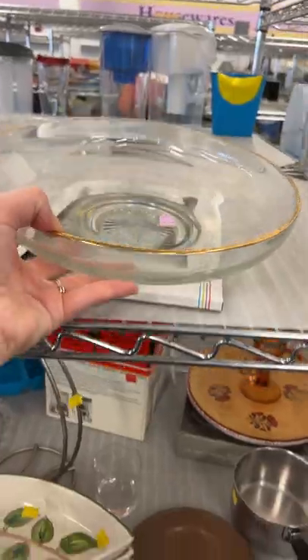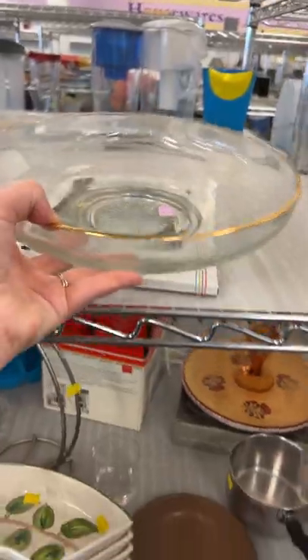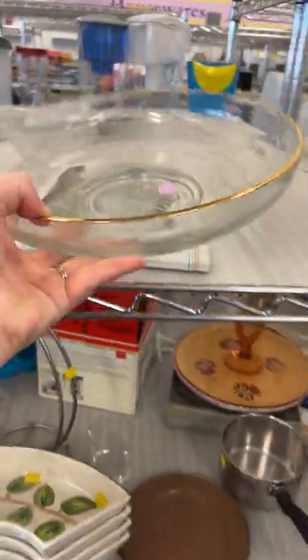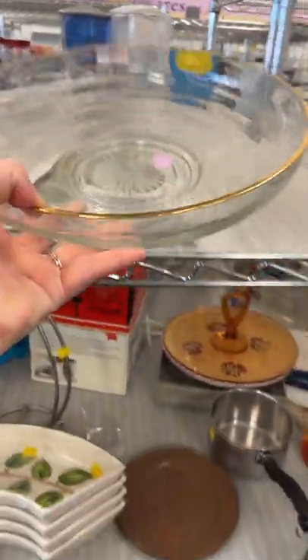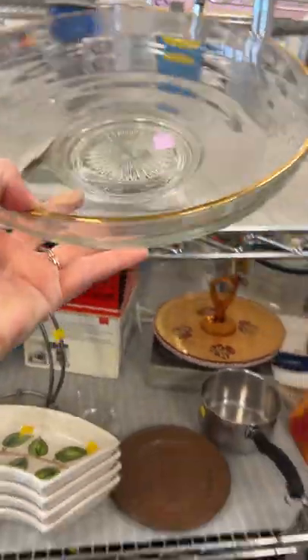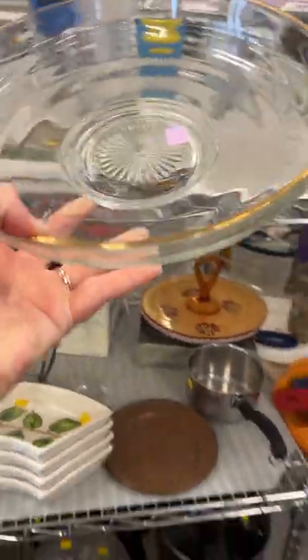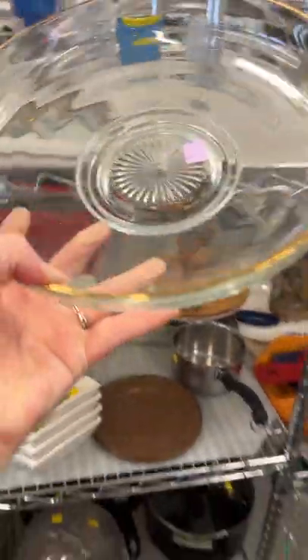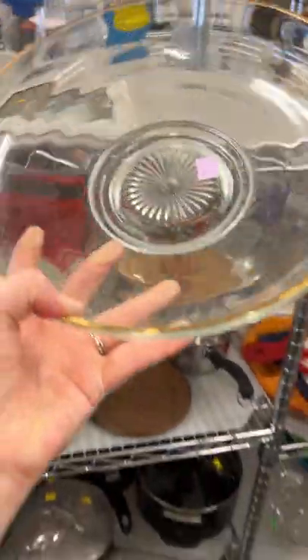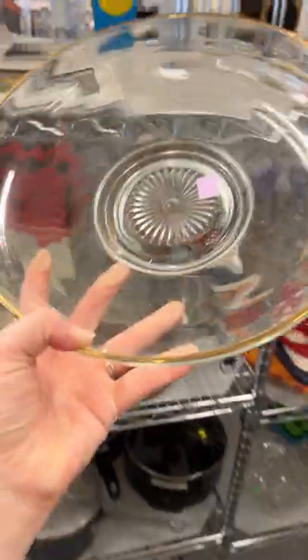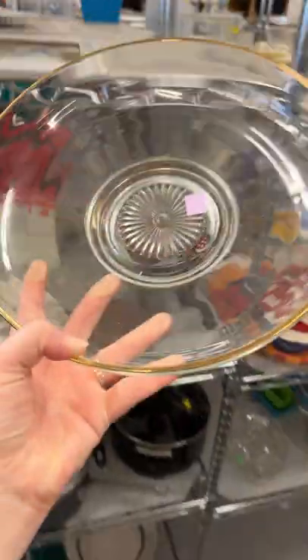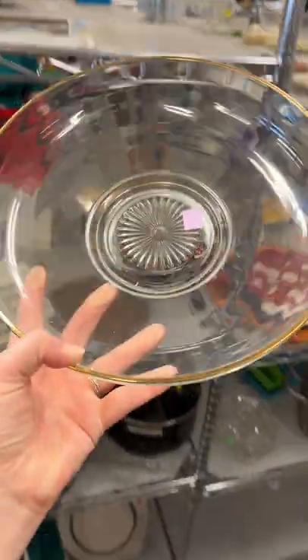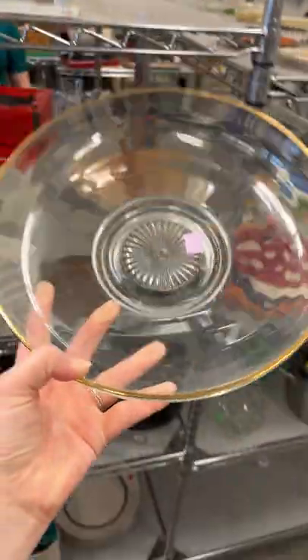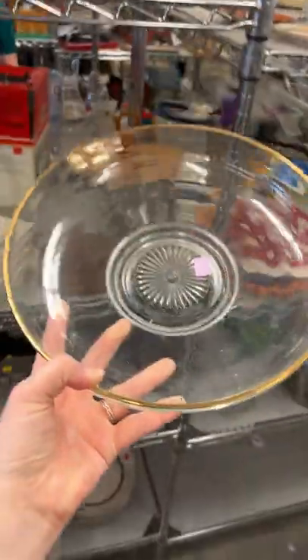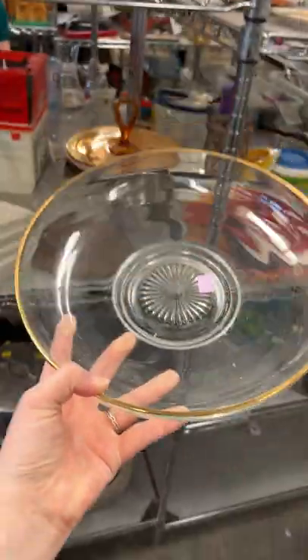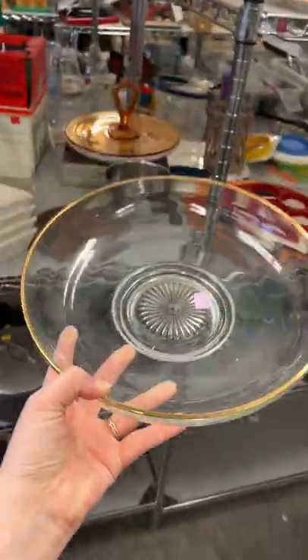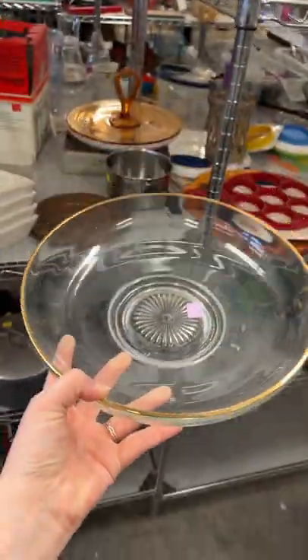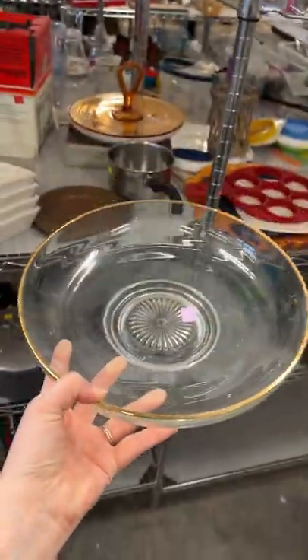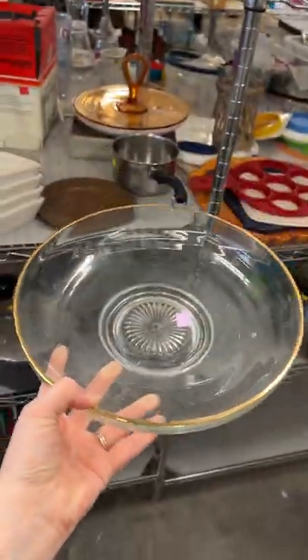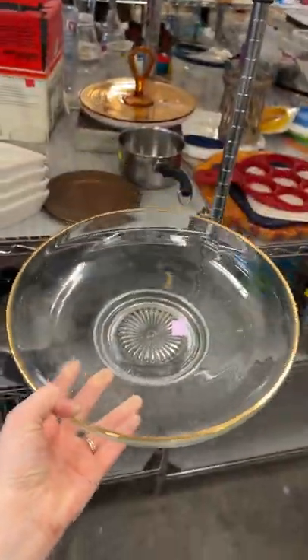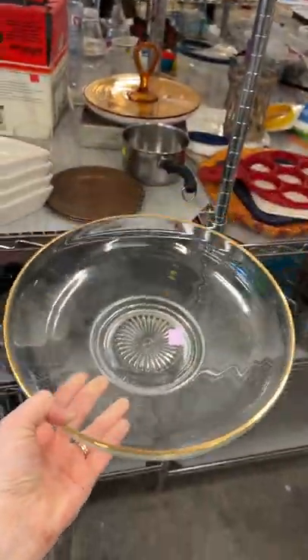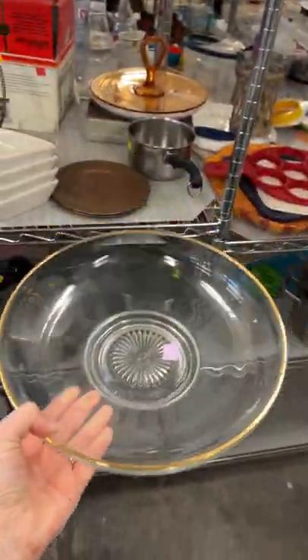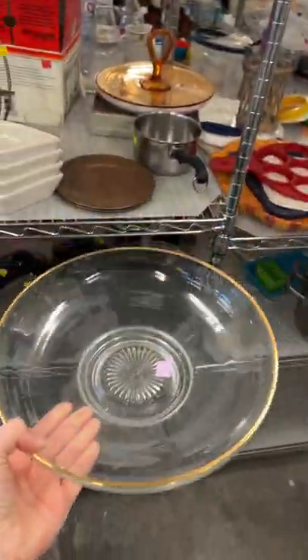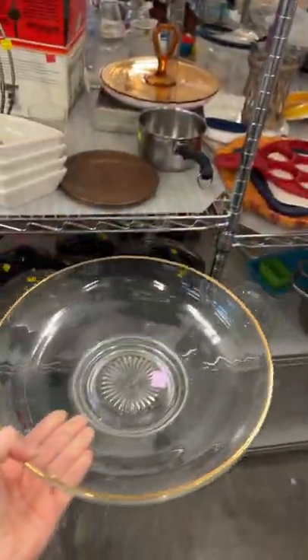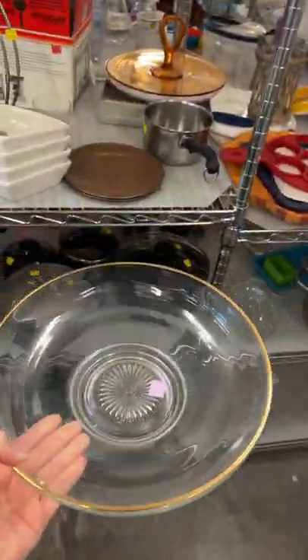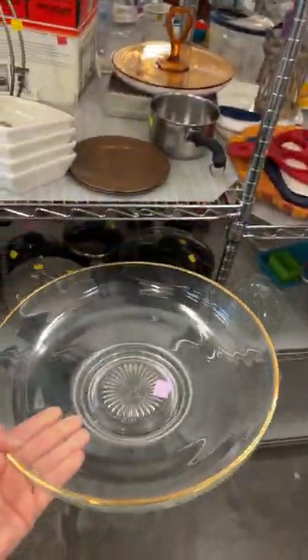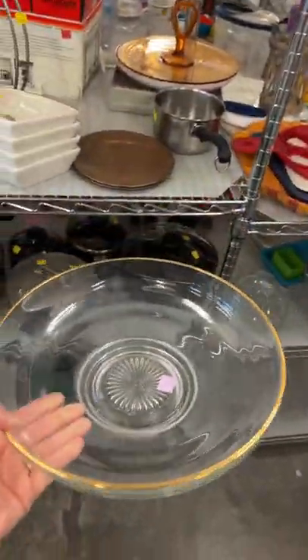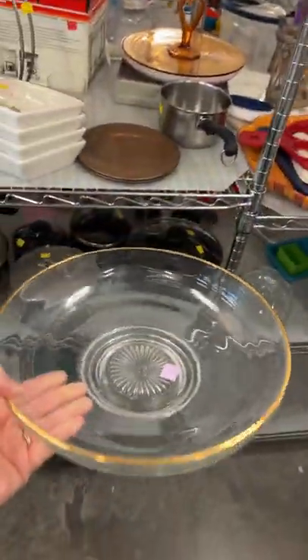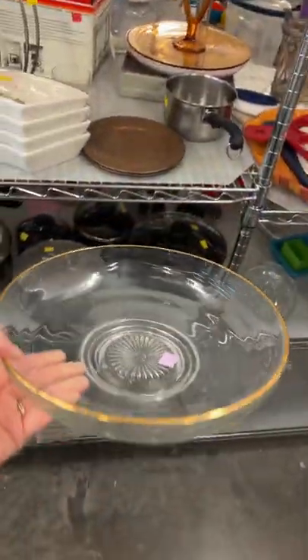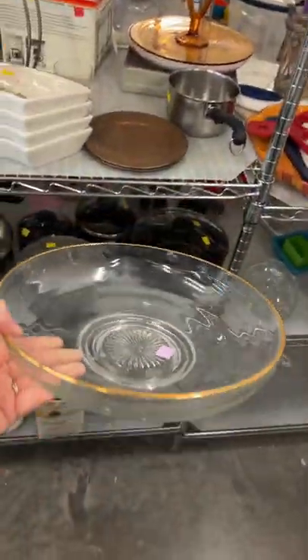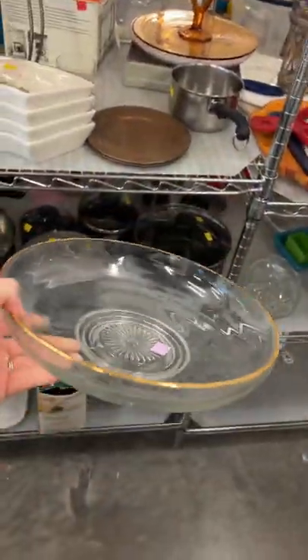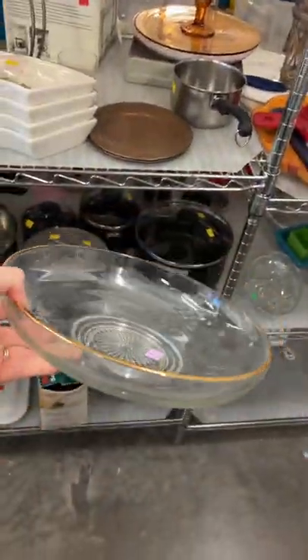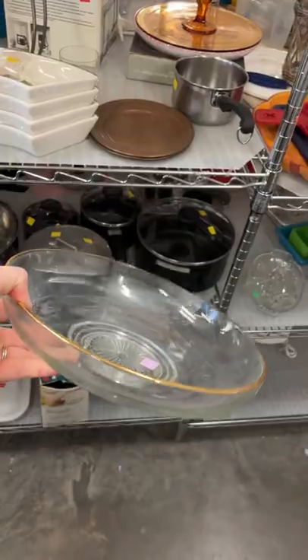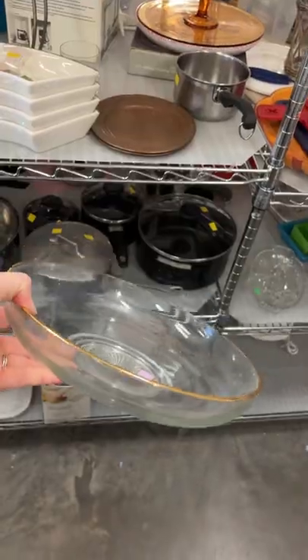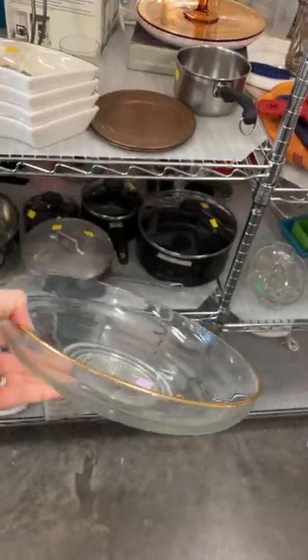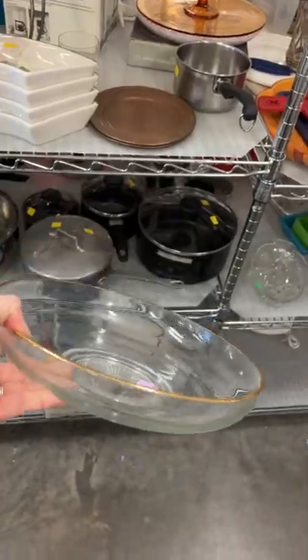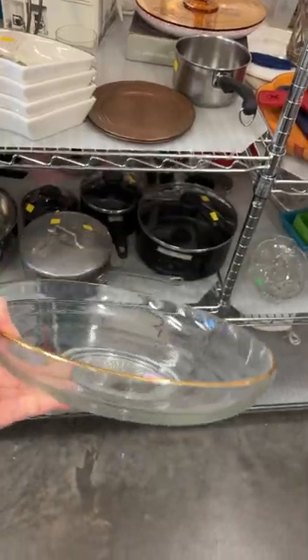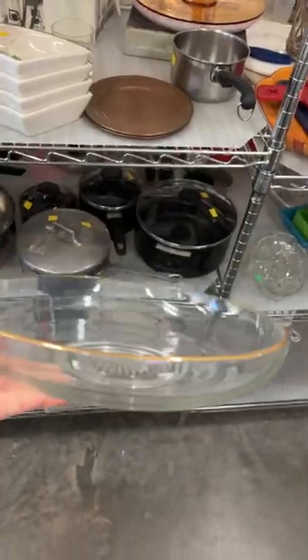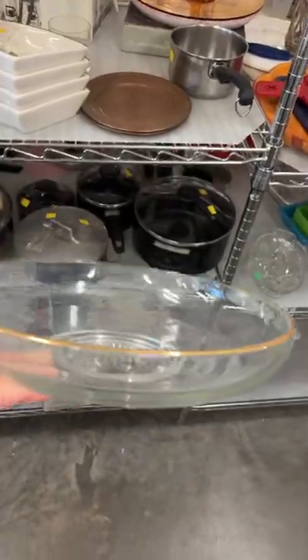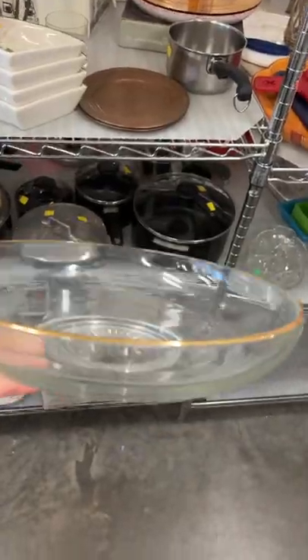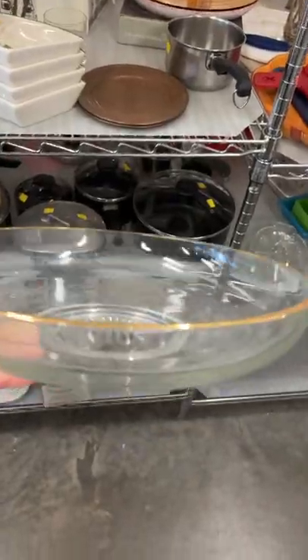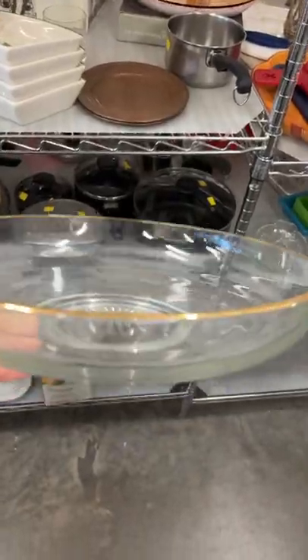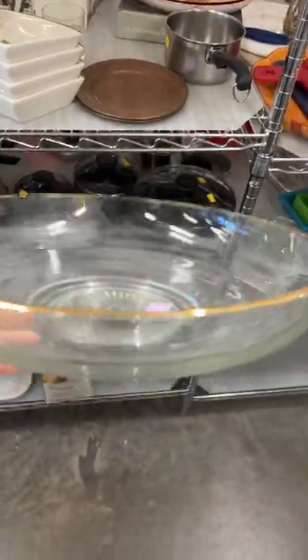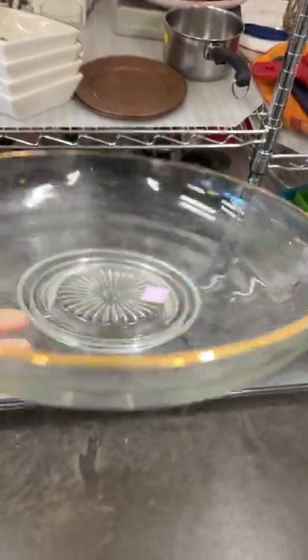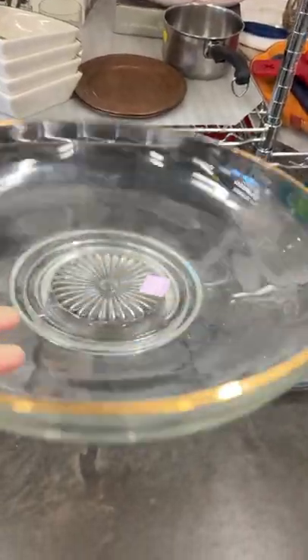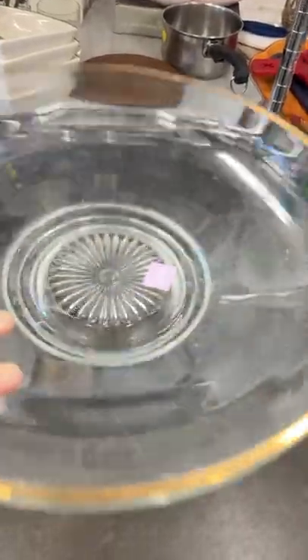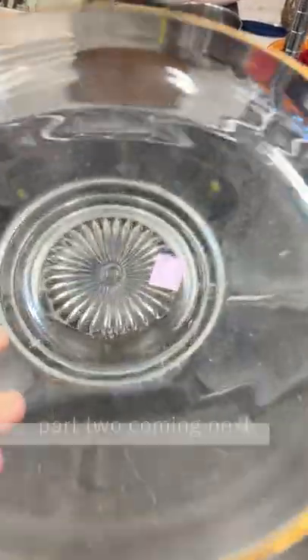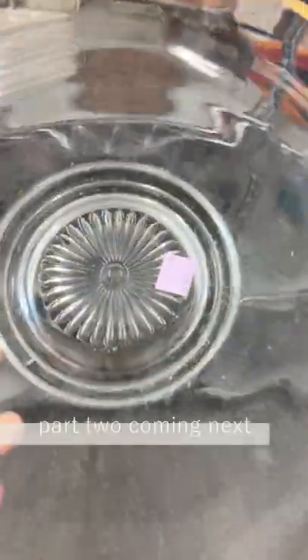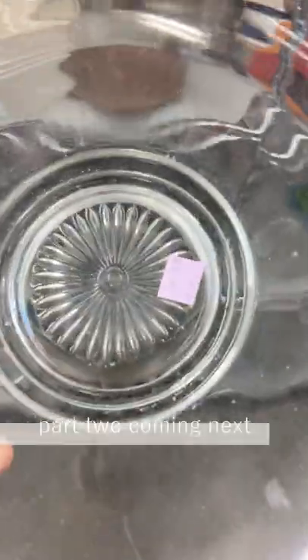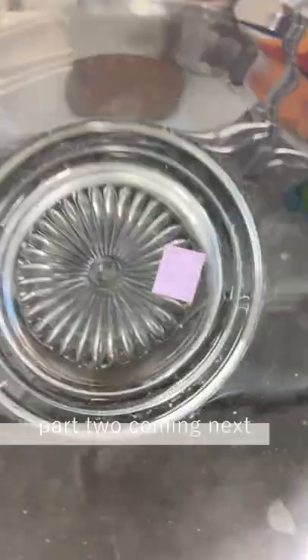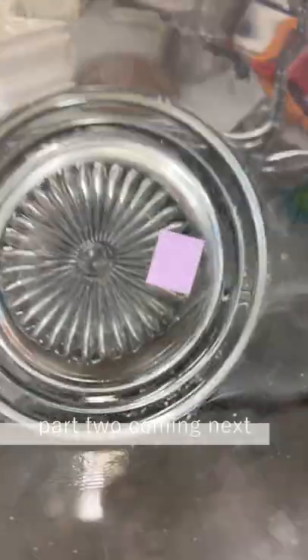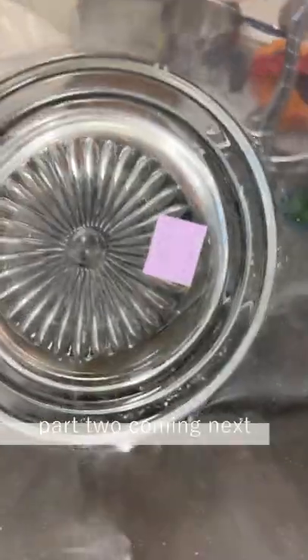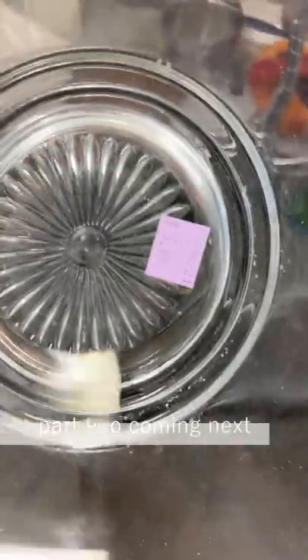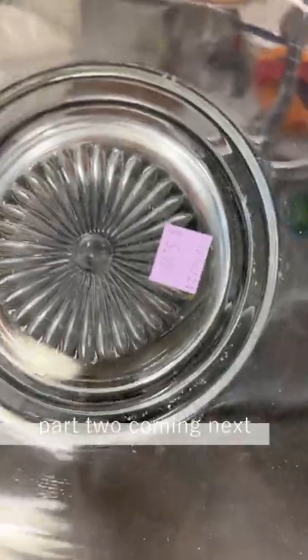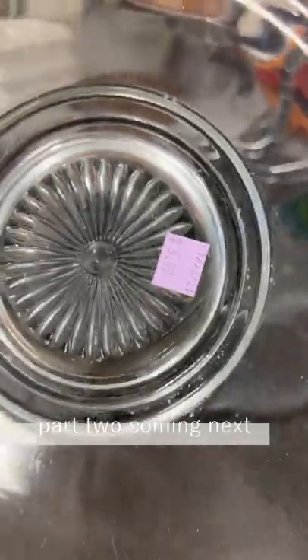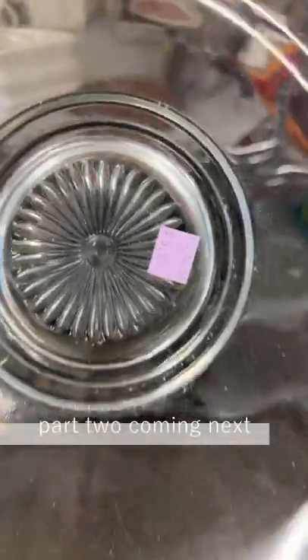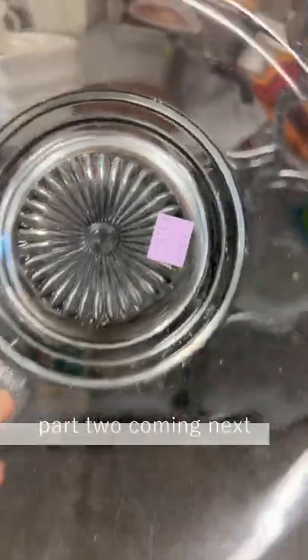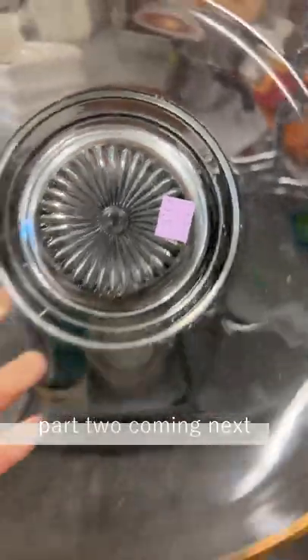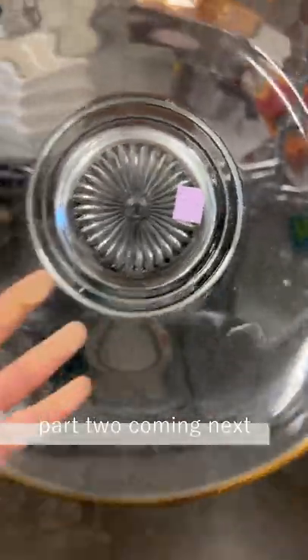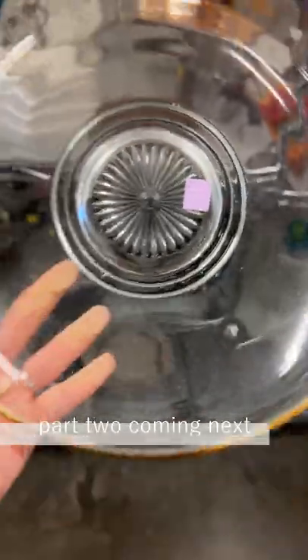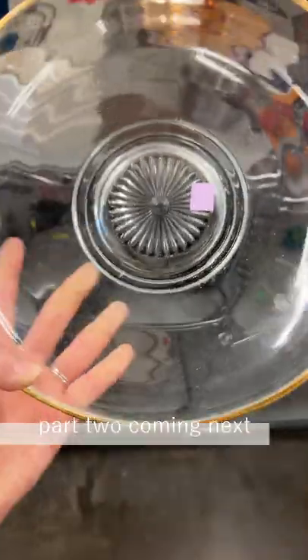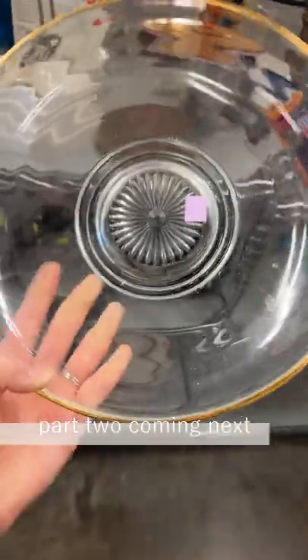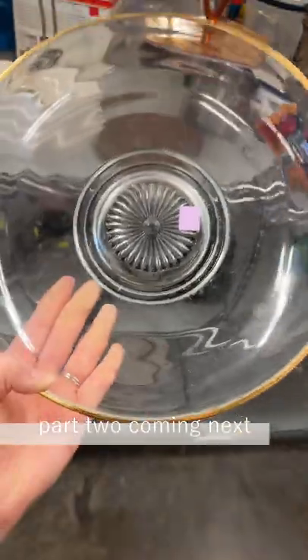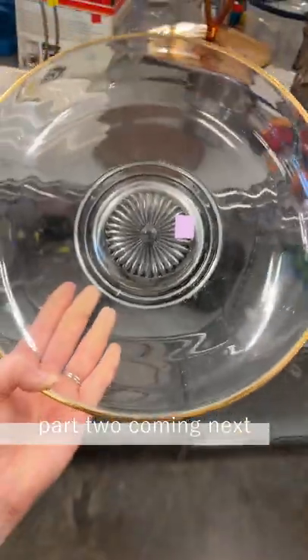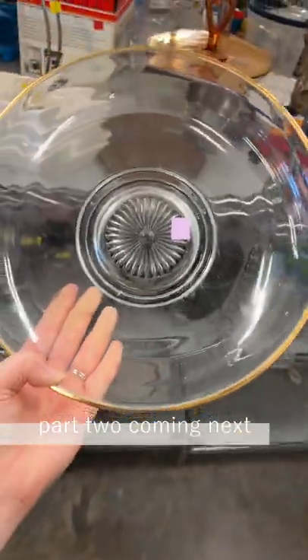I also really loved this glass serving dish which also had gold detailing around the rim. This would be perfect in the middle of a table for a fruit bowl.